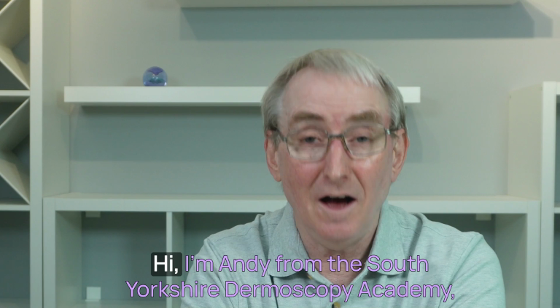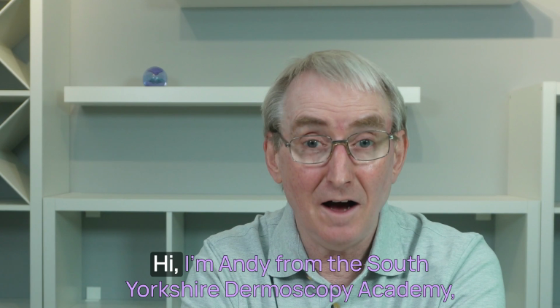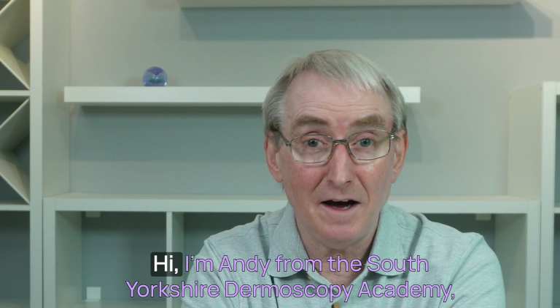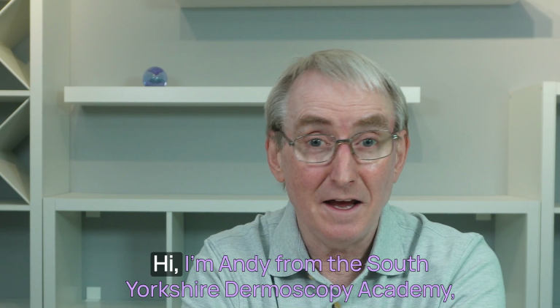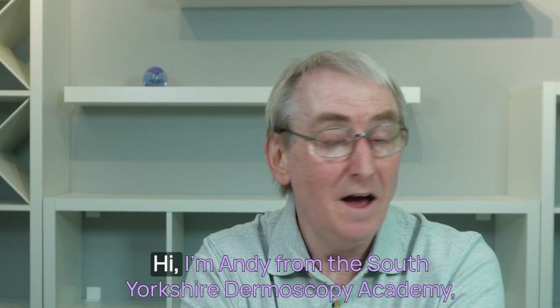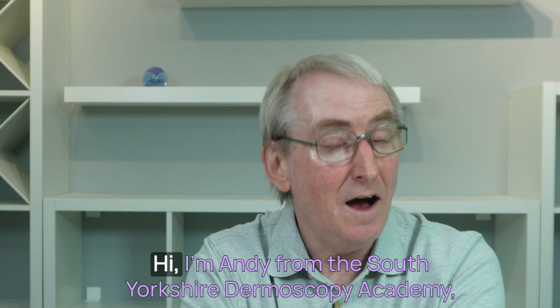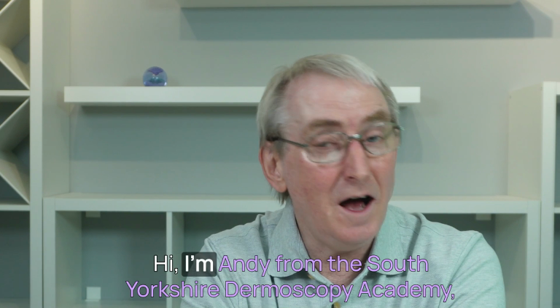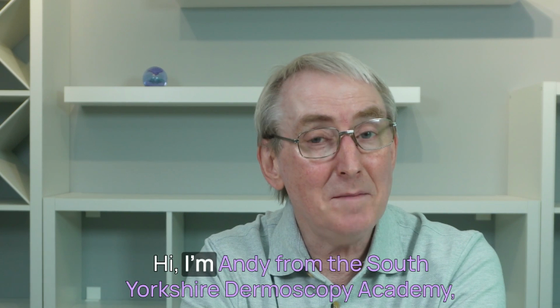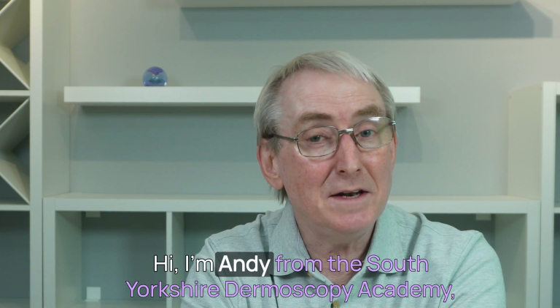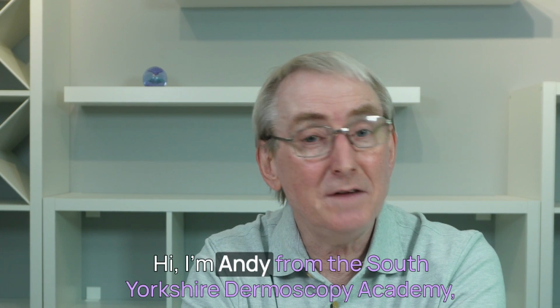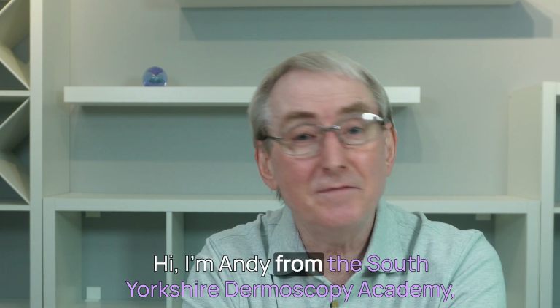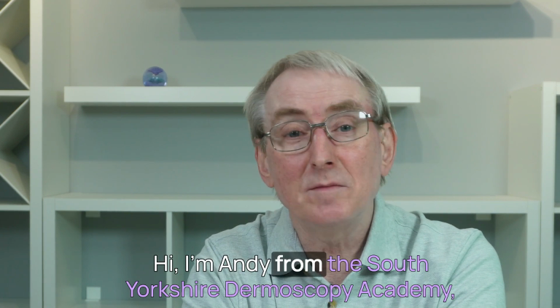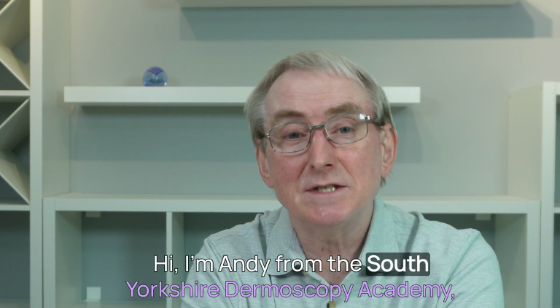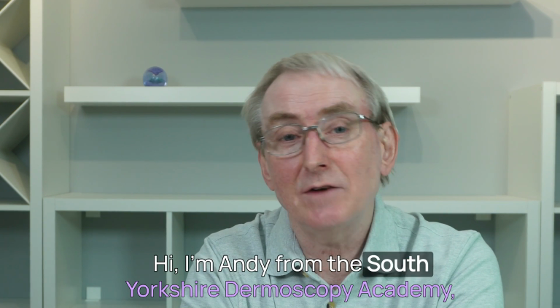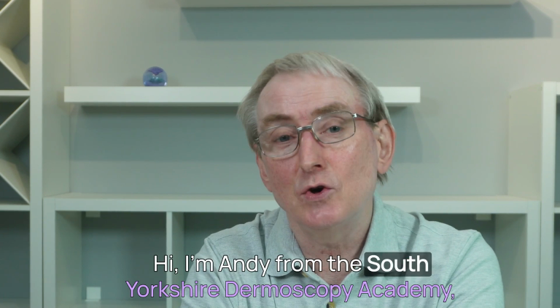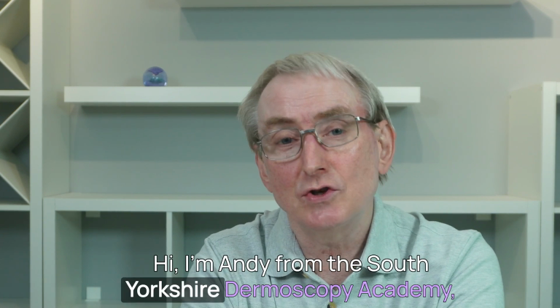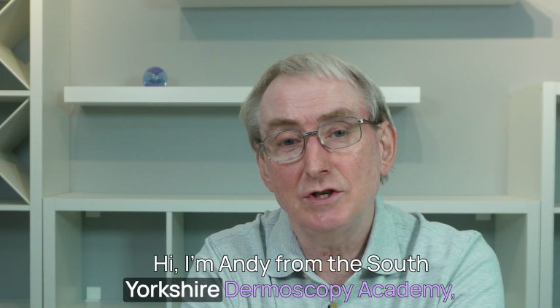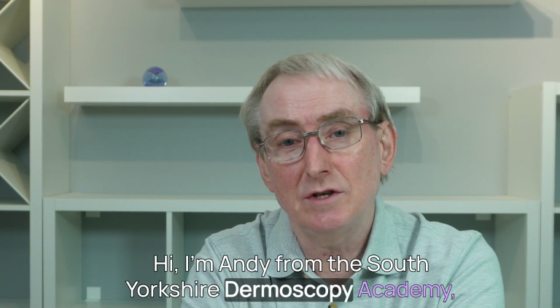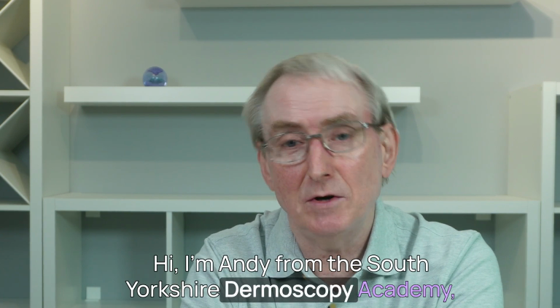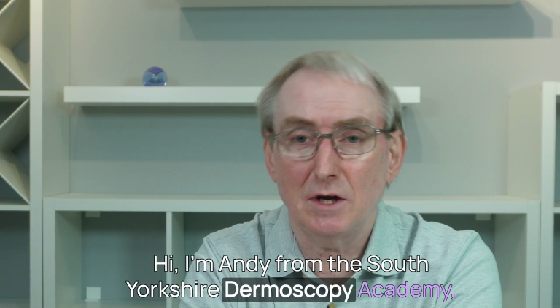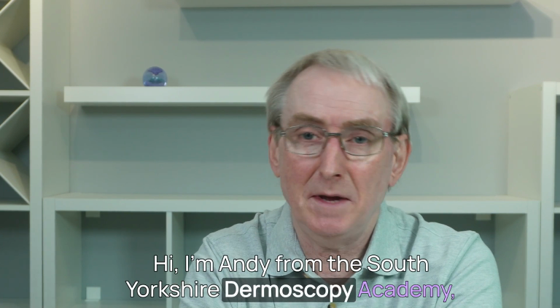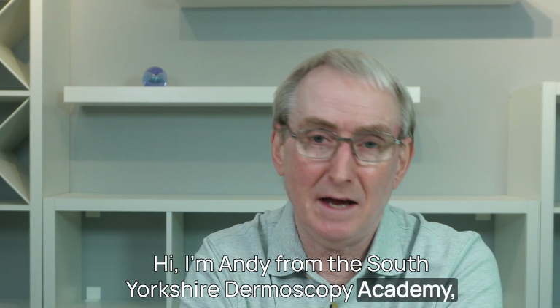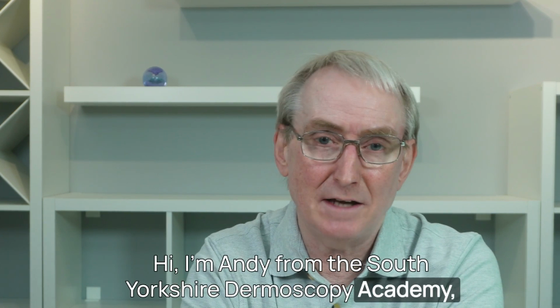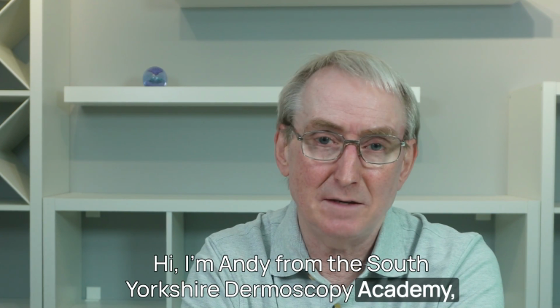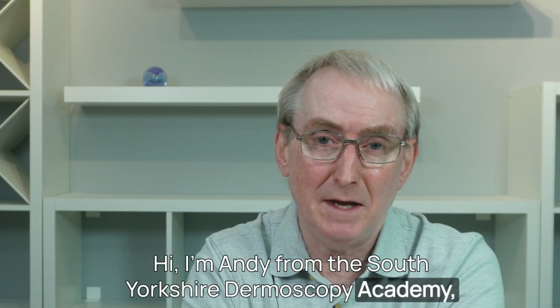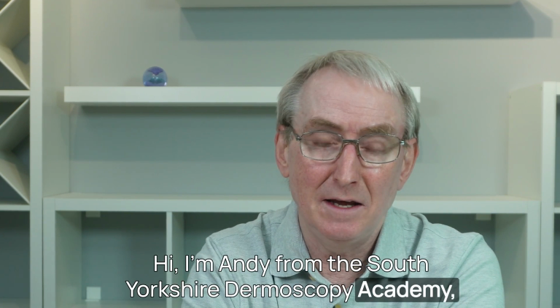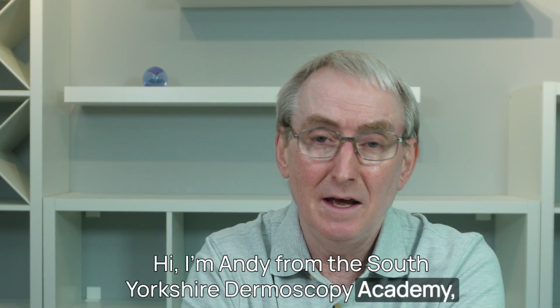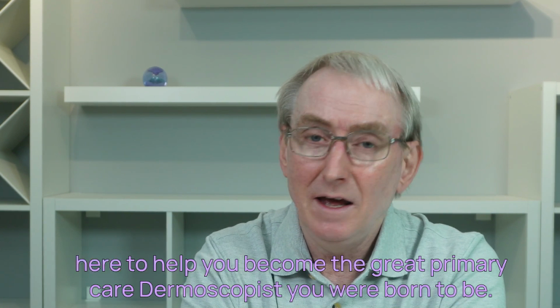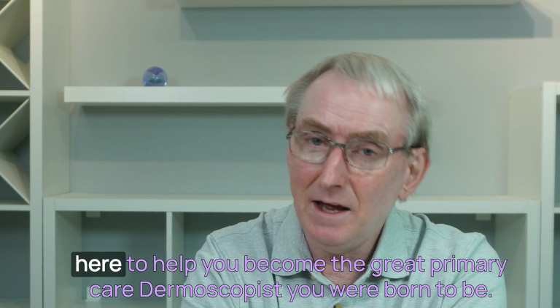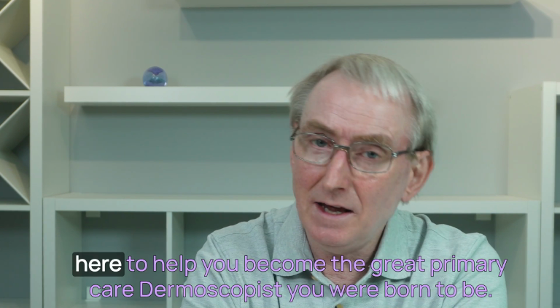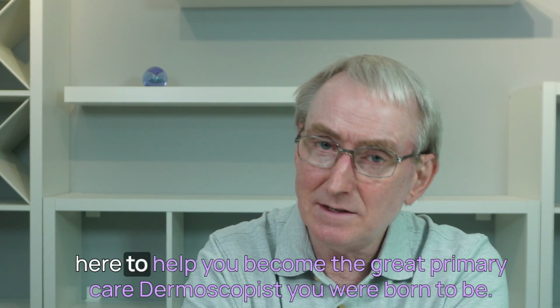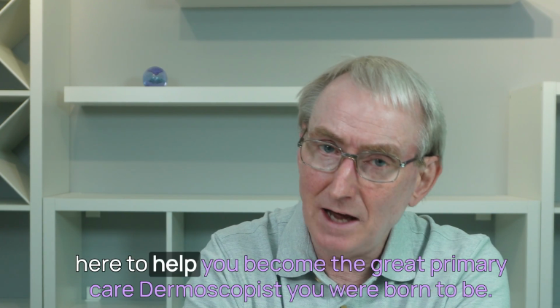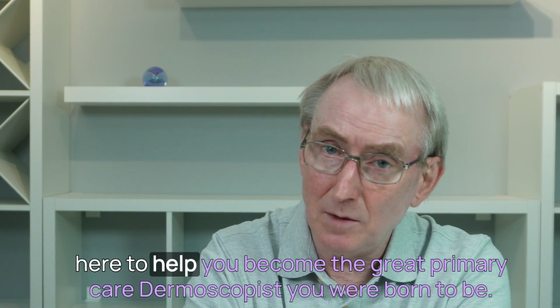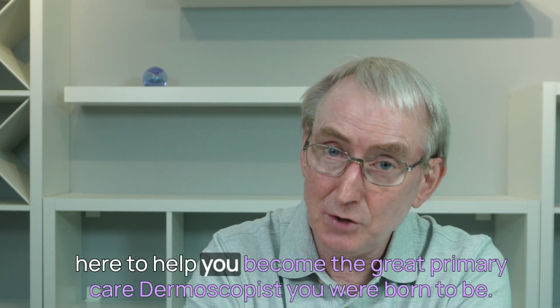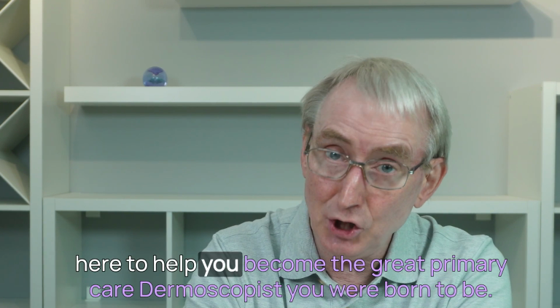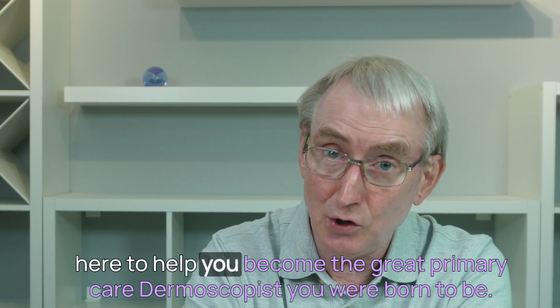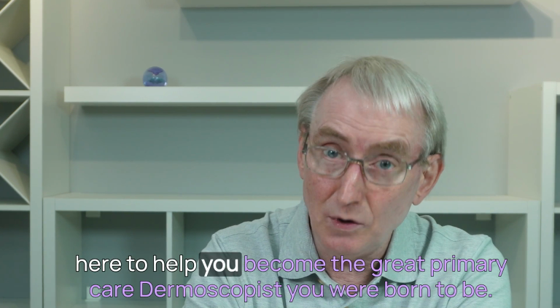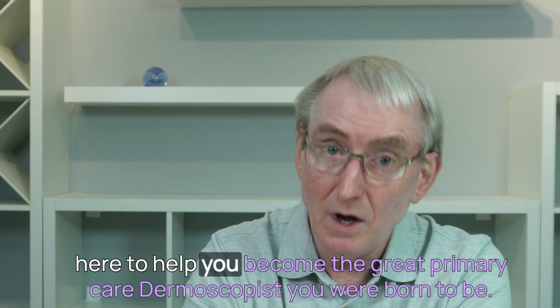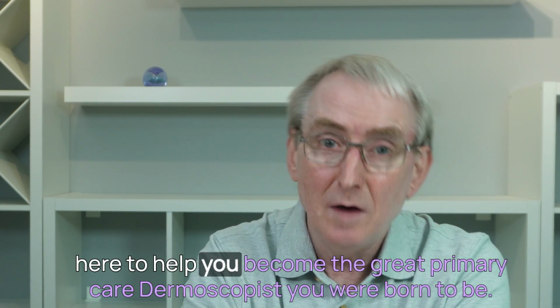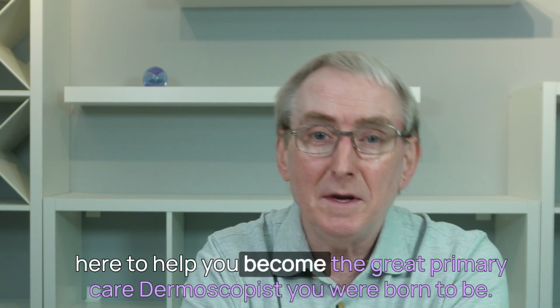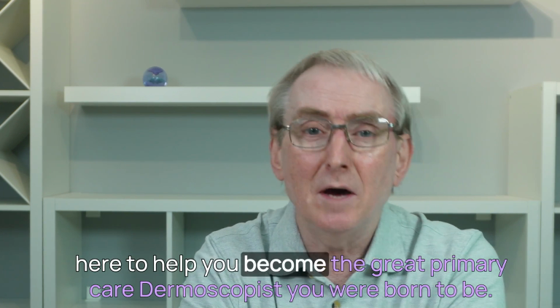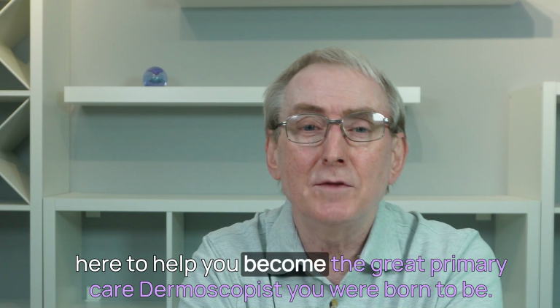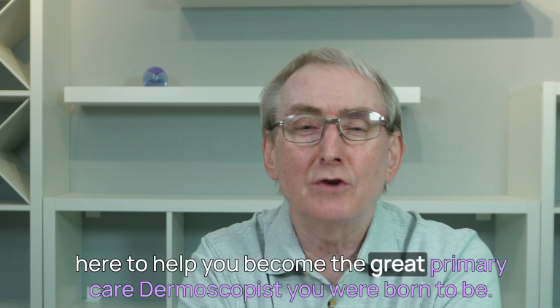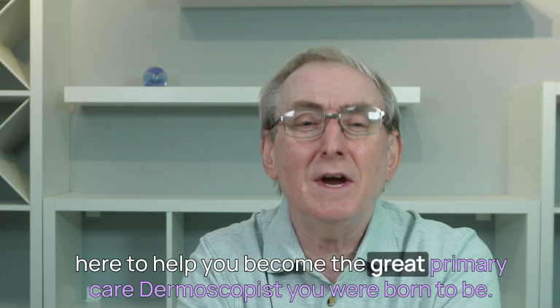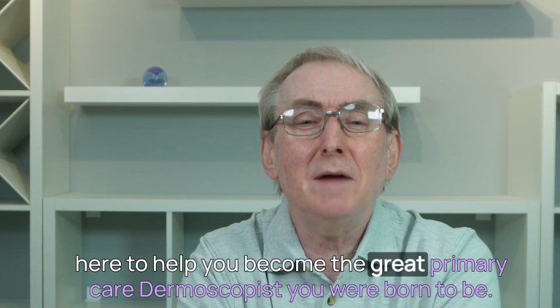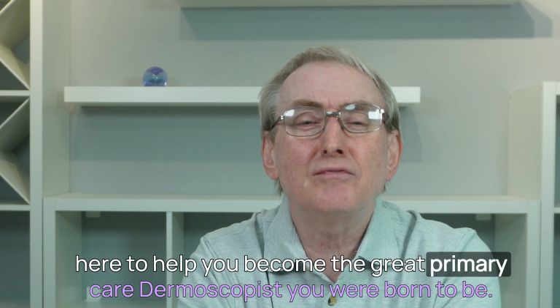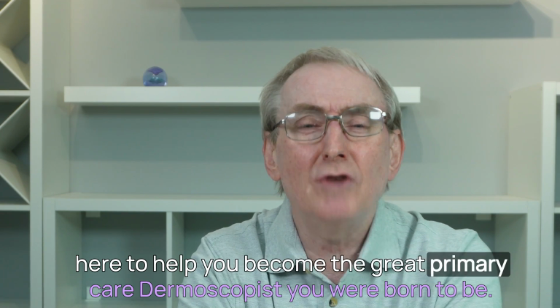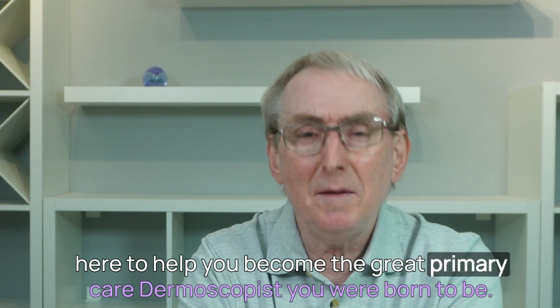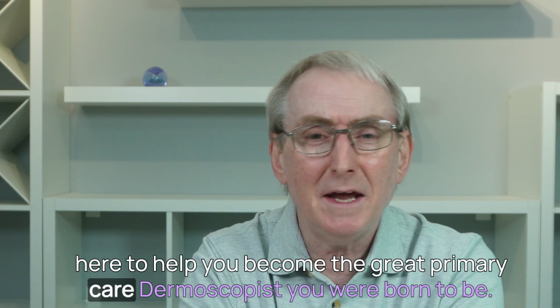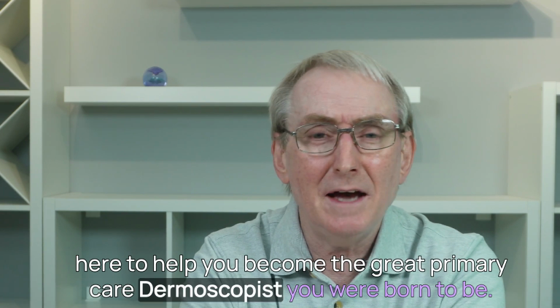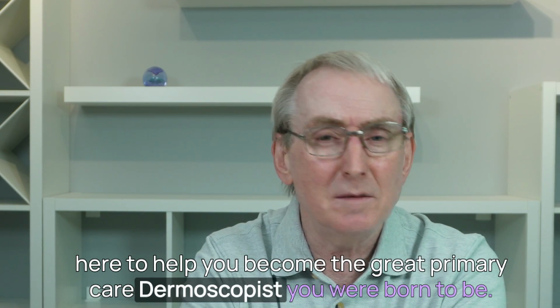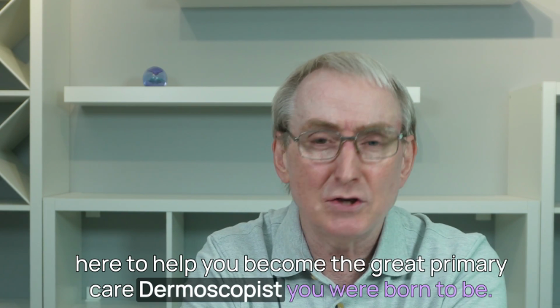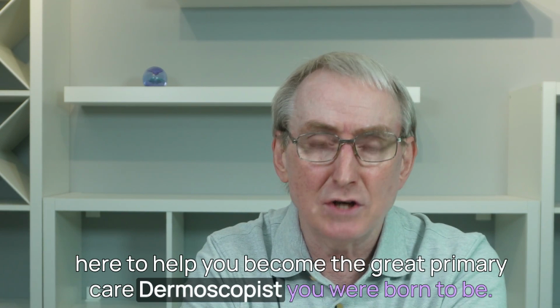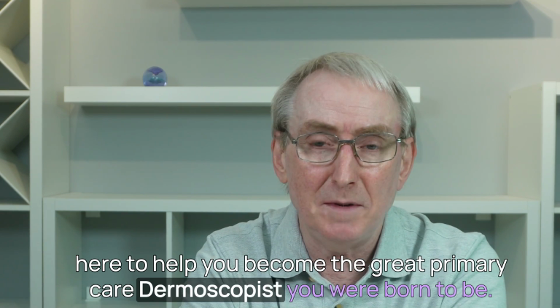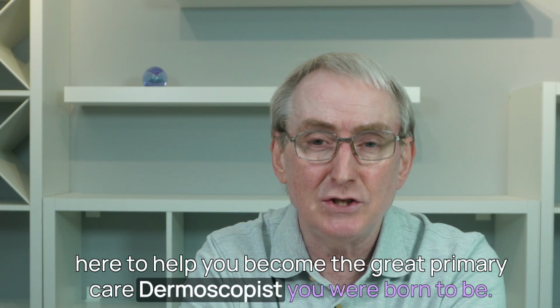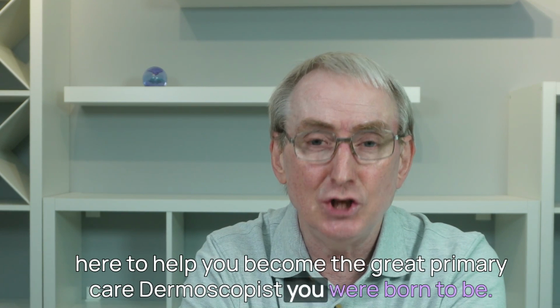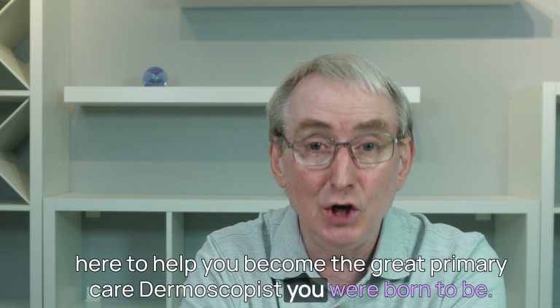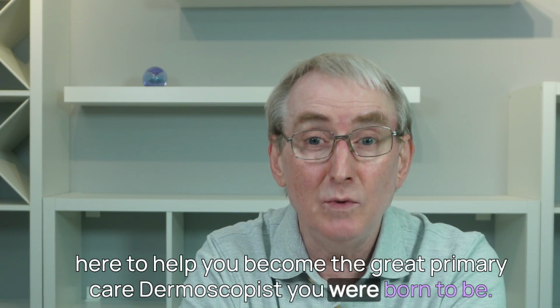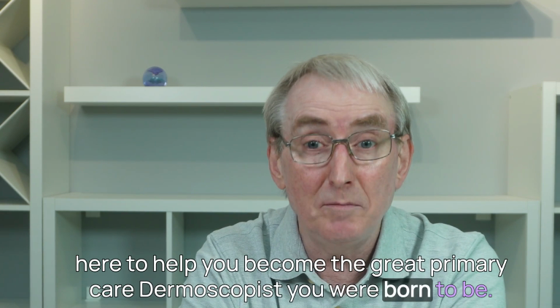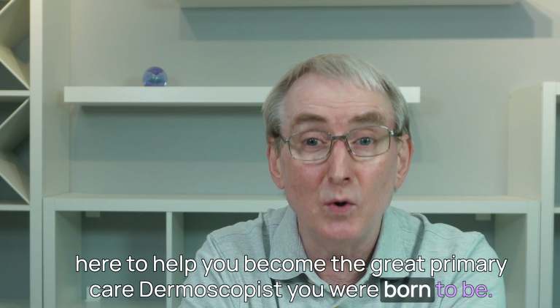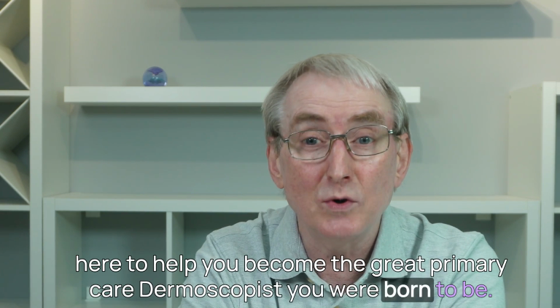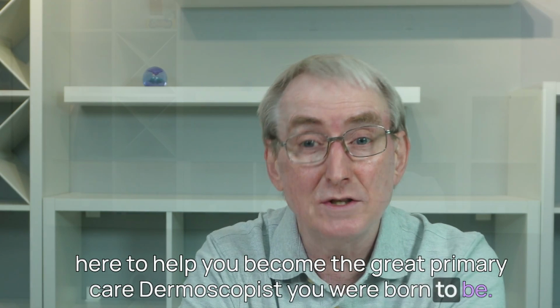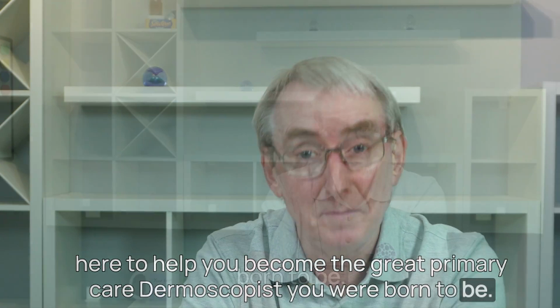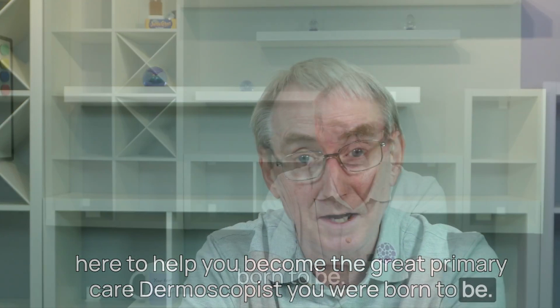Hi, I'm Andy from the South Yorkshire Dermoscopy Academy, here to help you become the great primary care dermoscopist you were born to be.